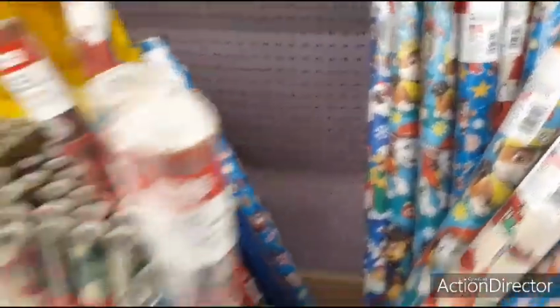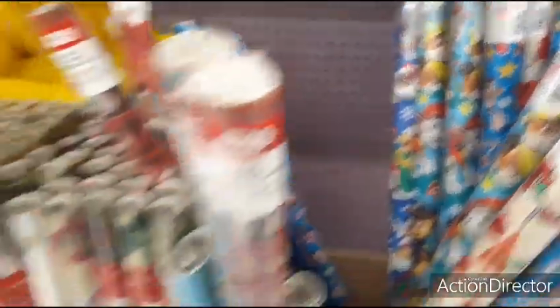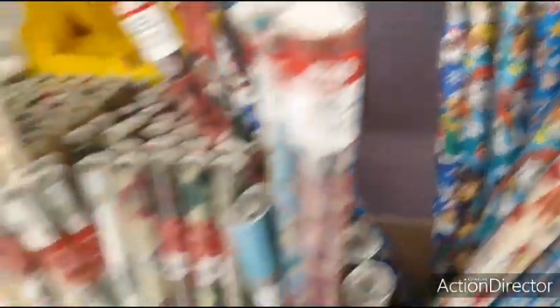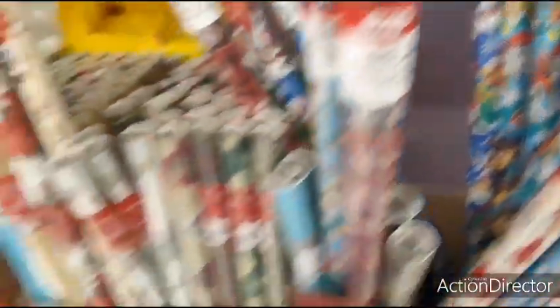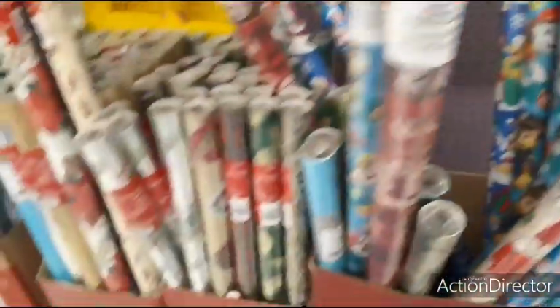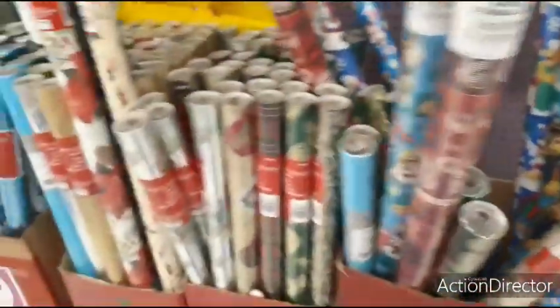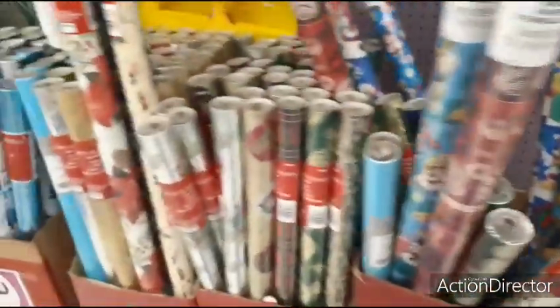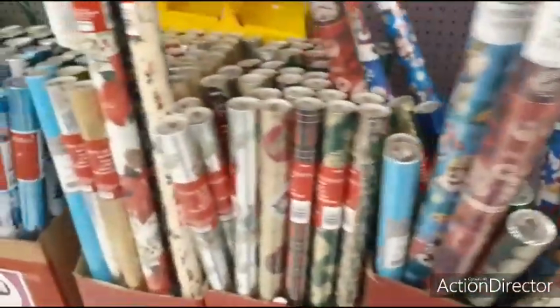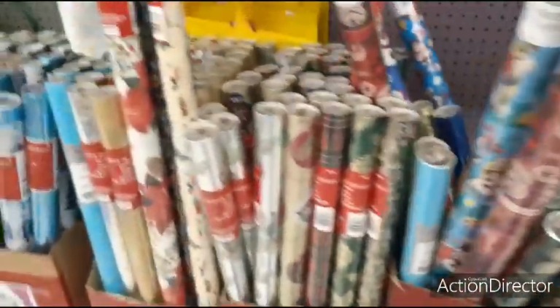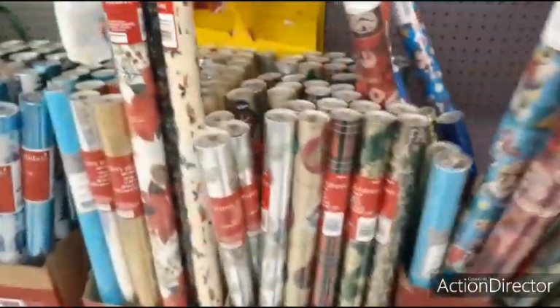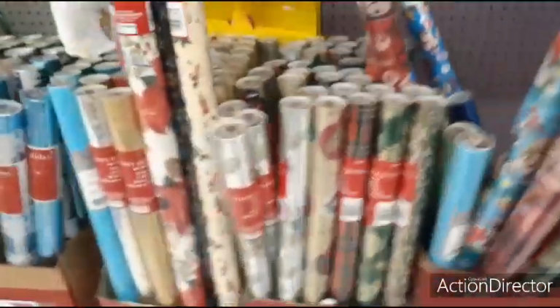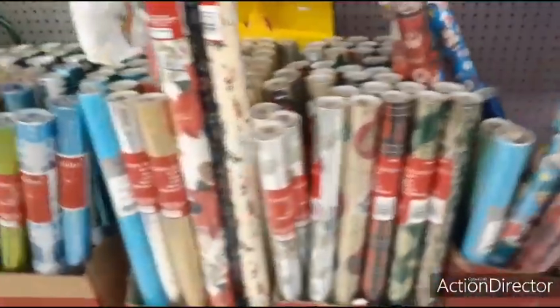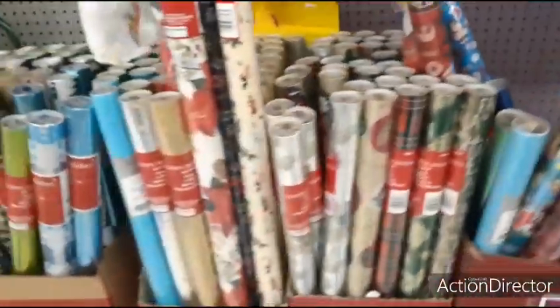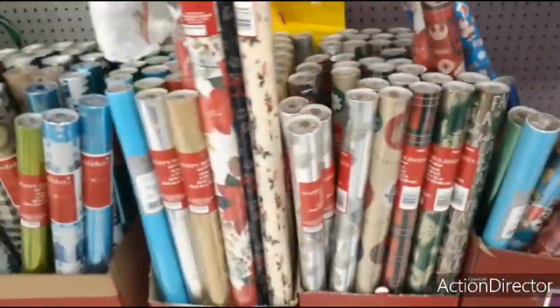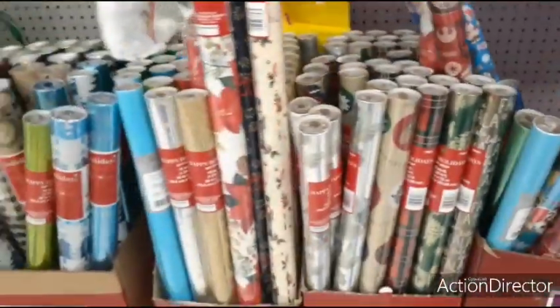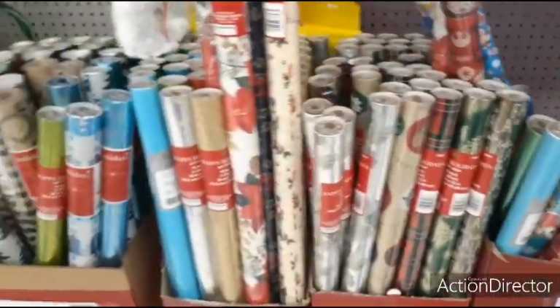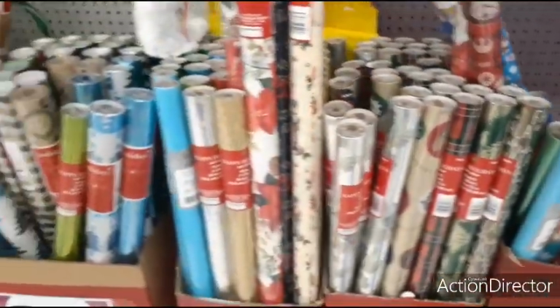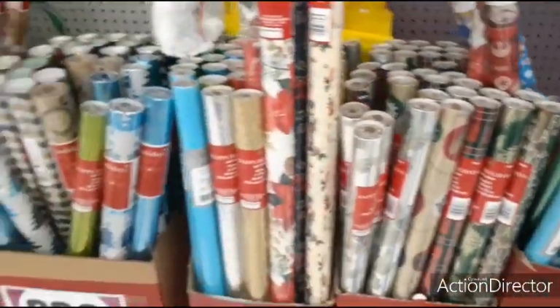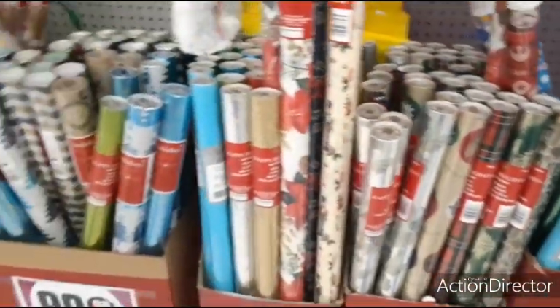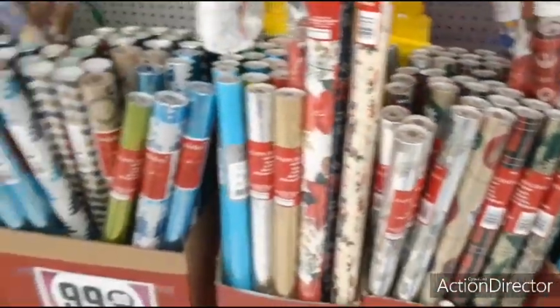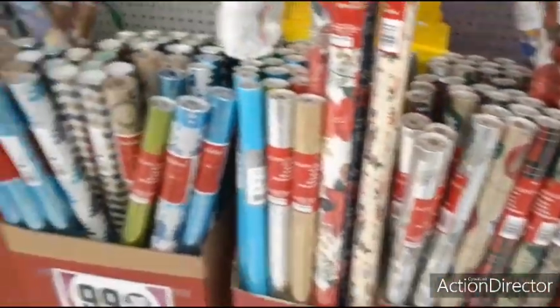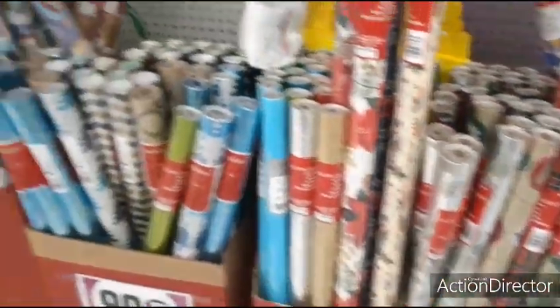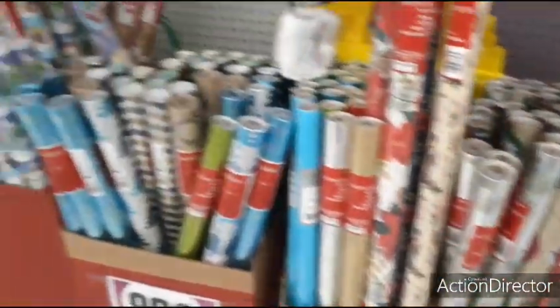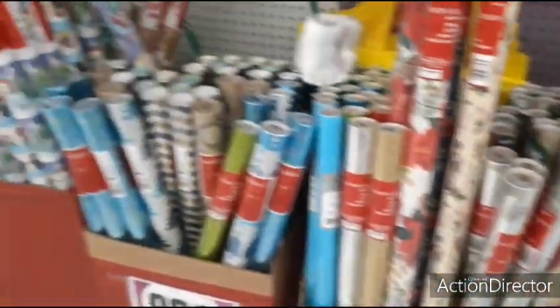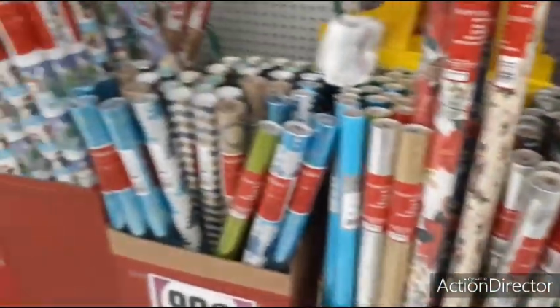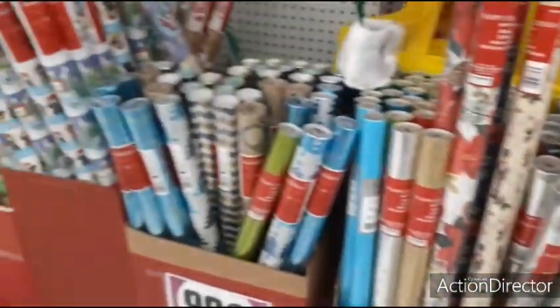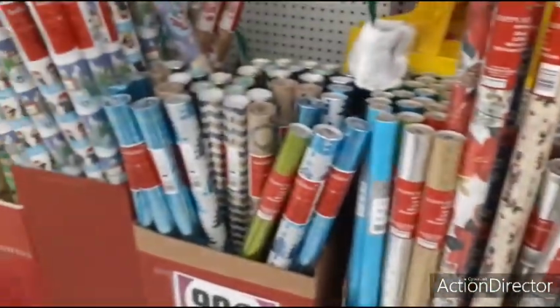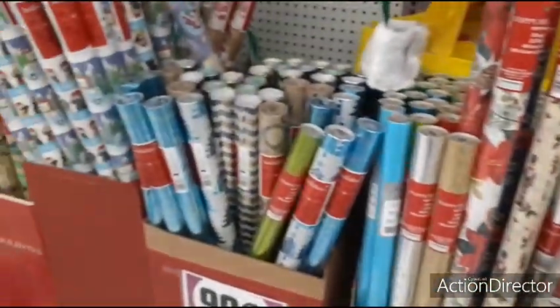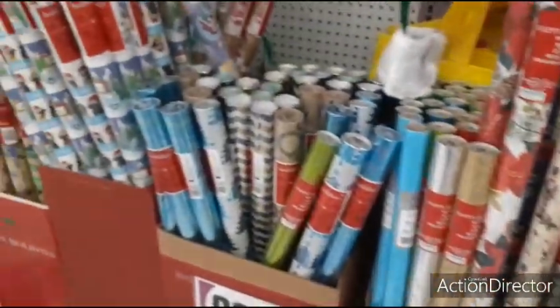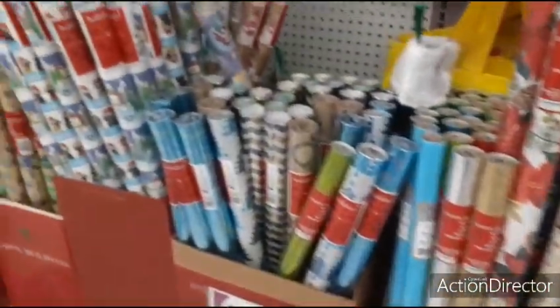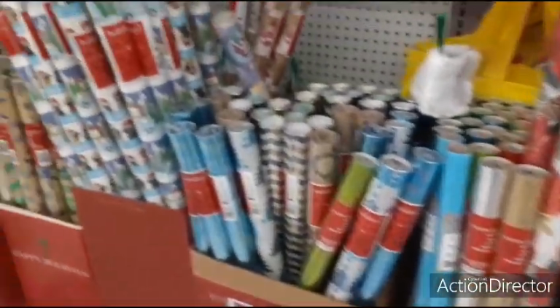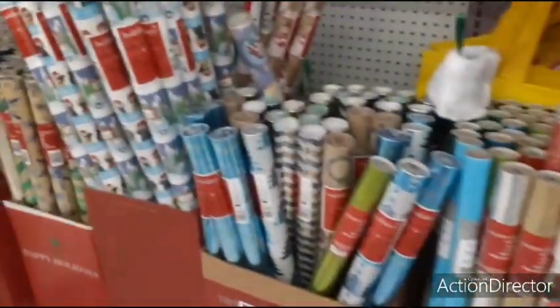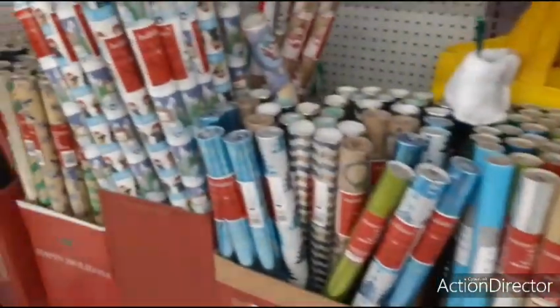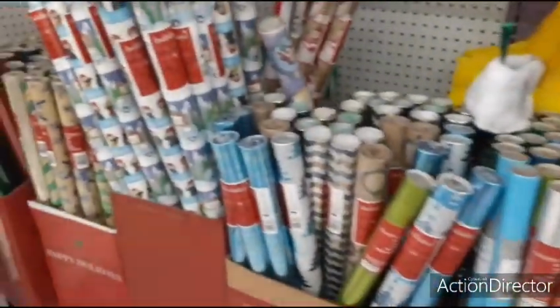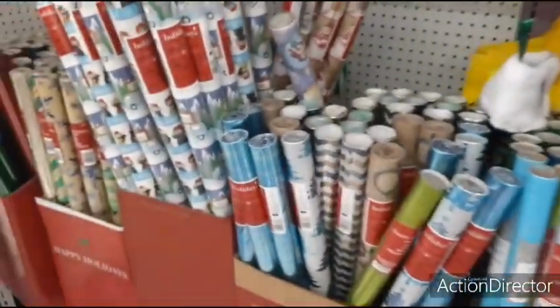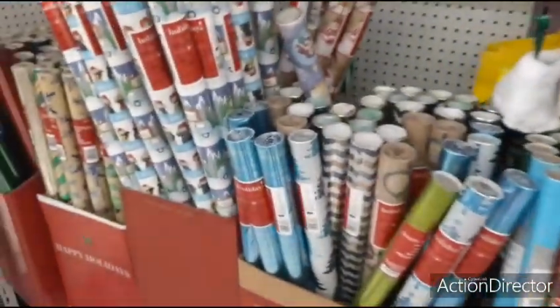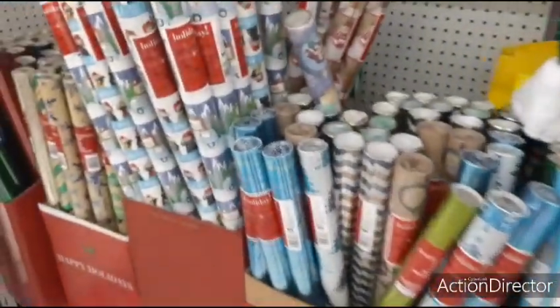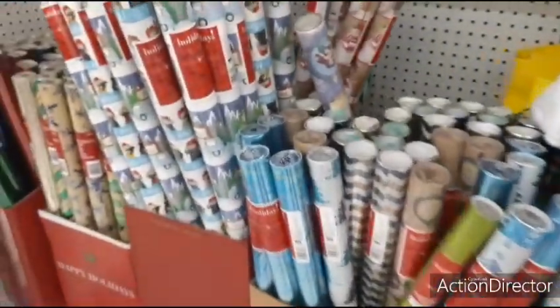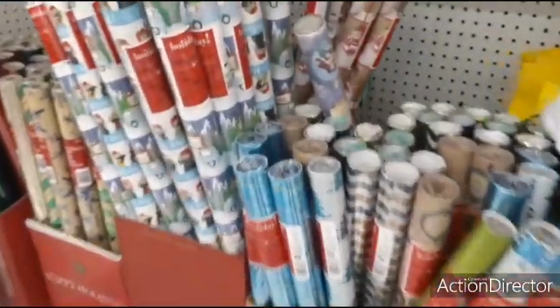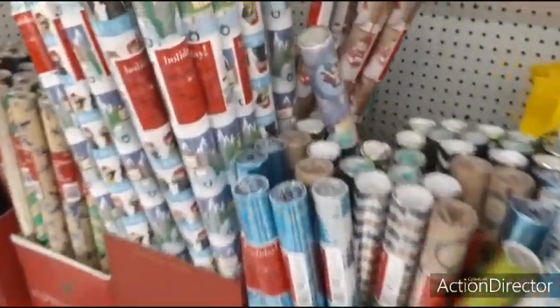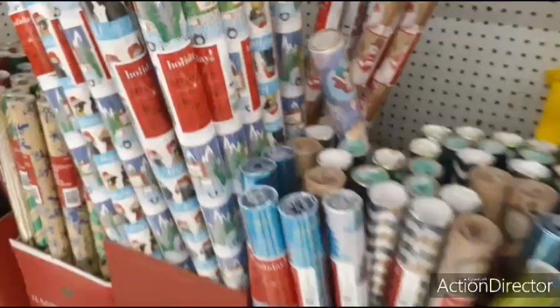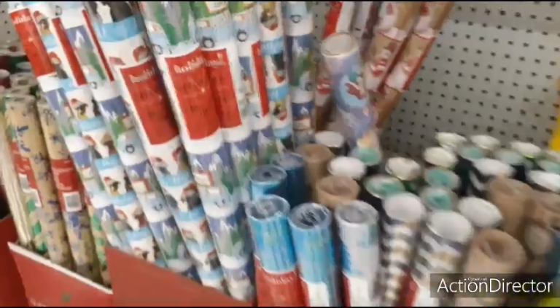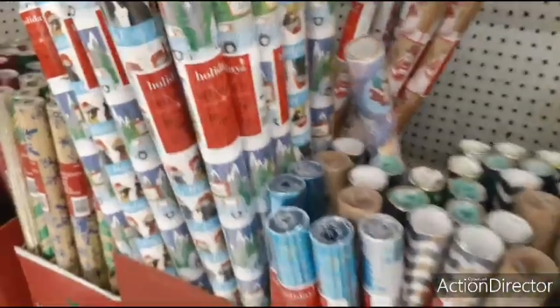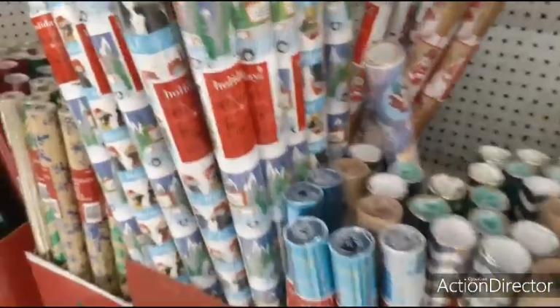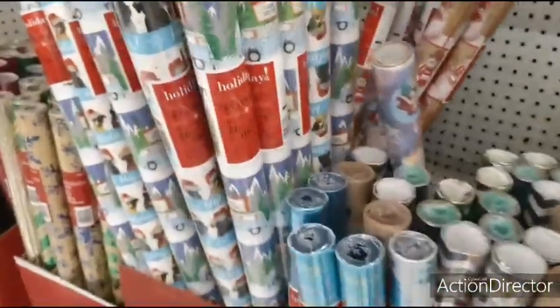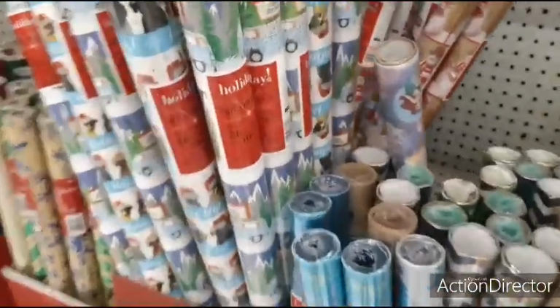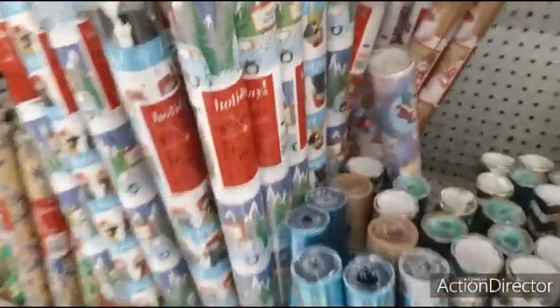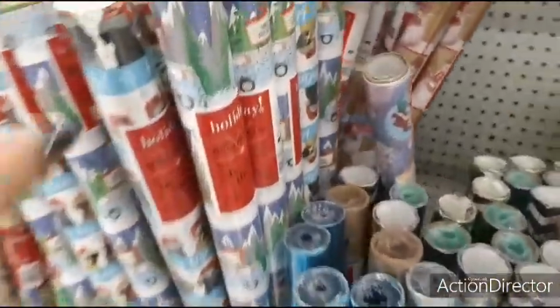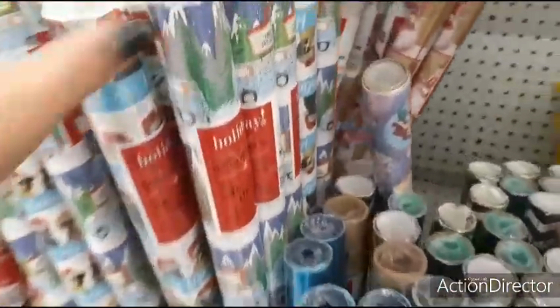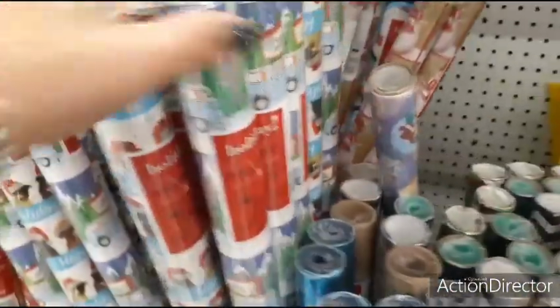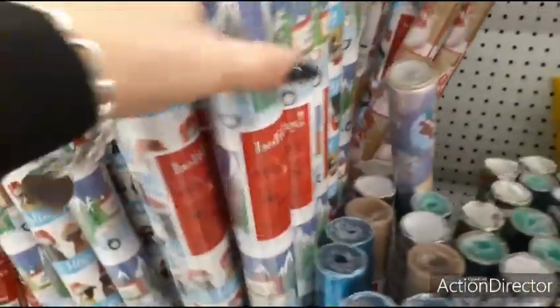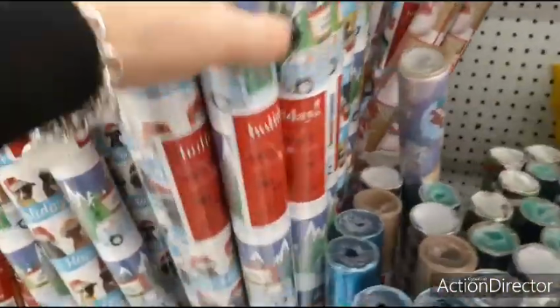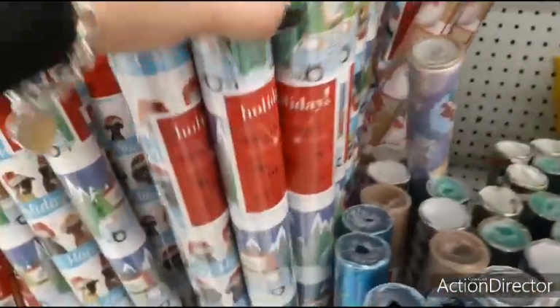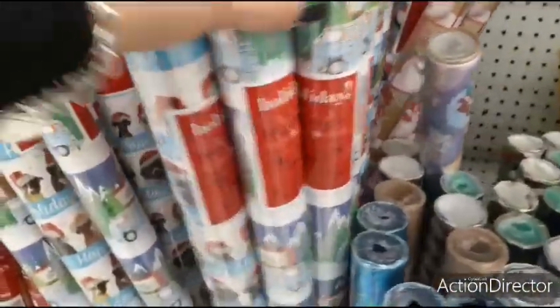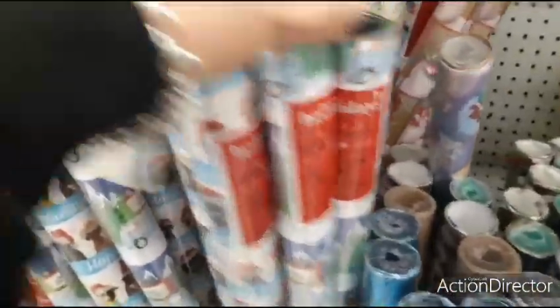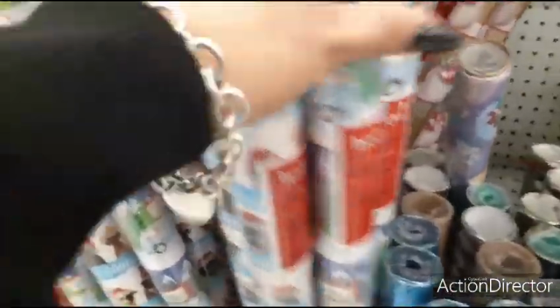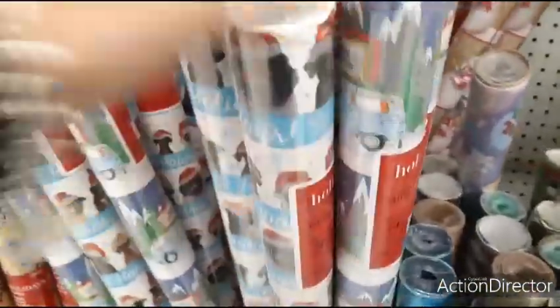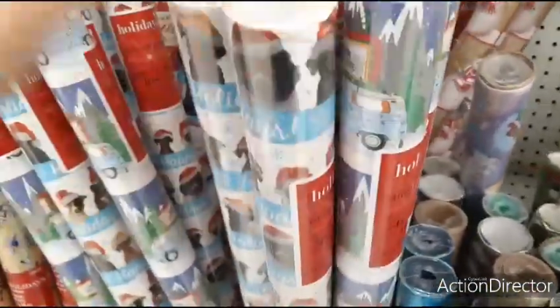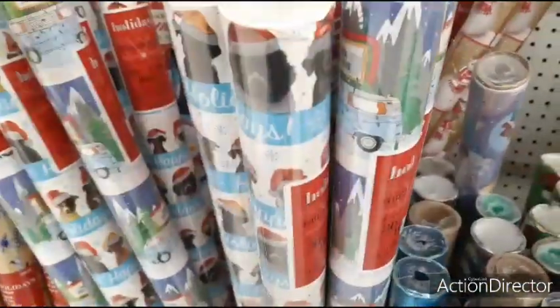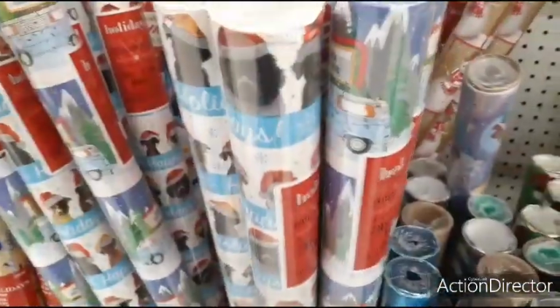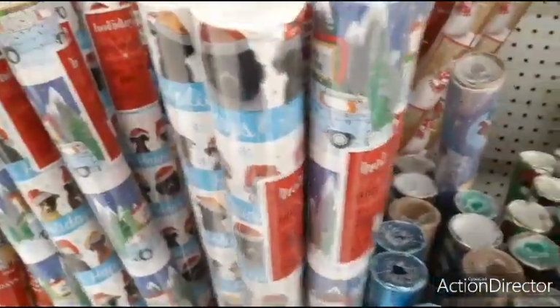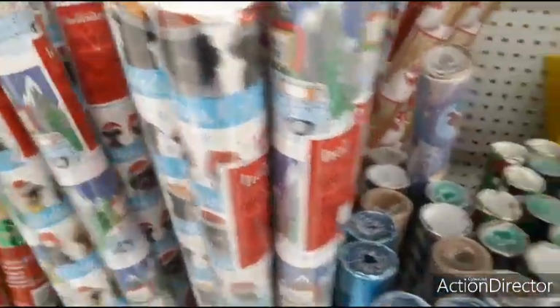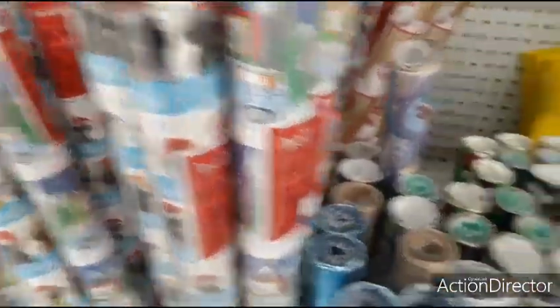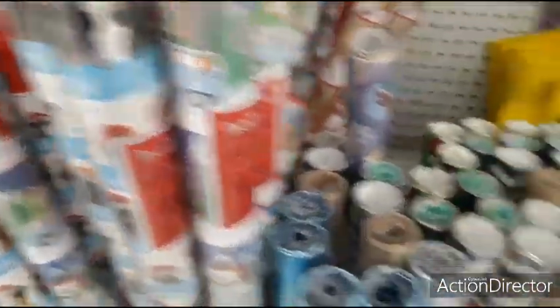Trying to see if there's anything new — I thought I saw a Little Mermaid so I'm gonna go look for that to show you.